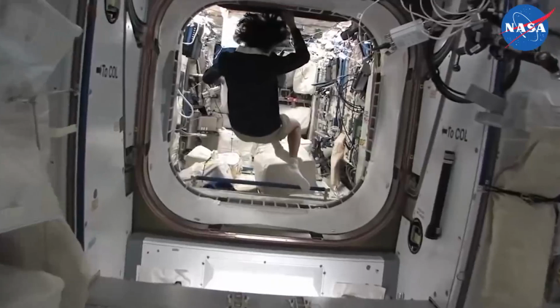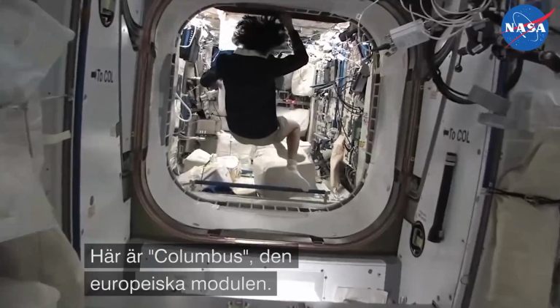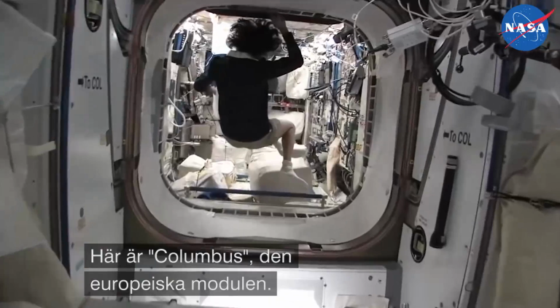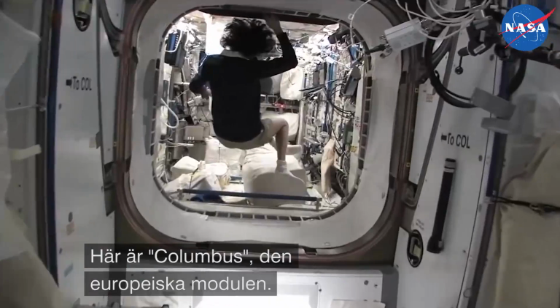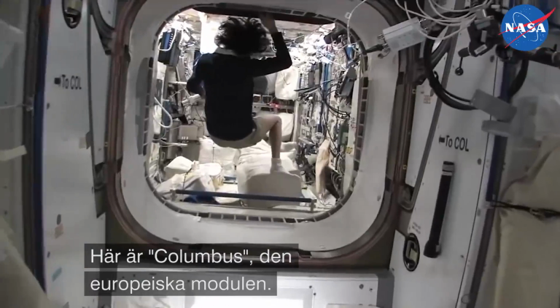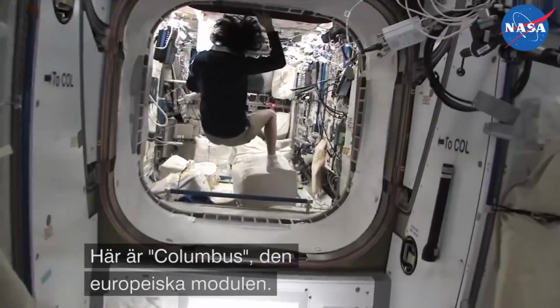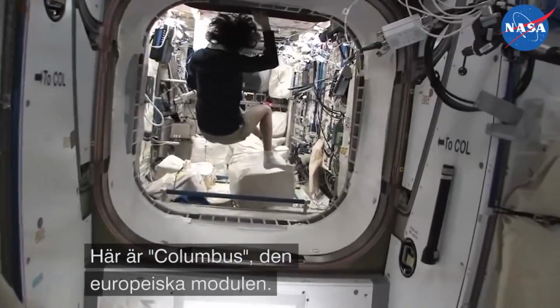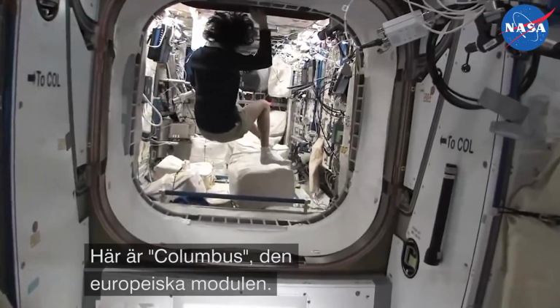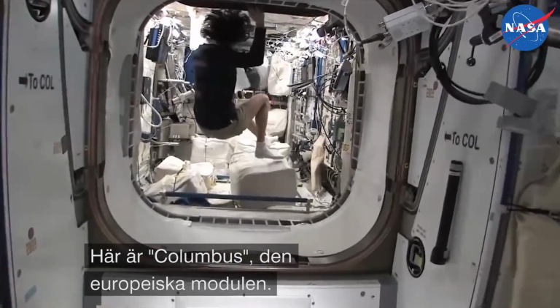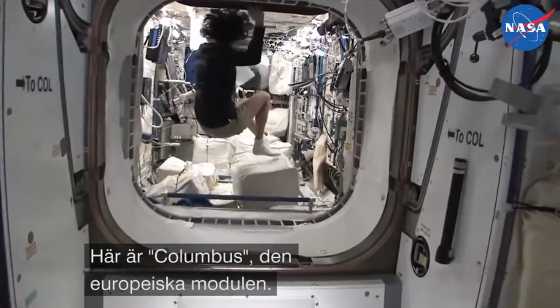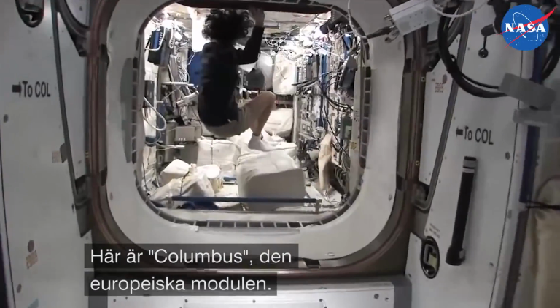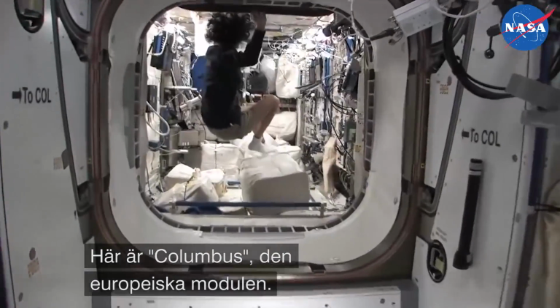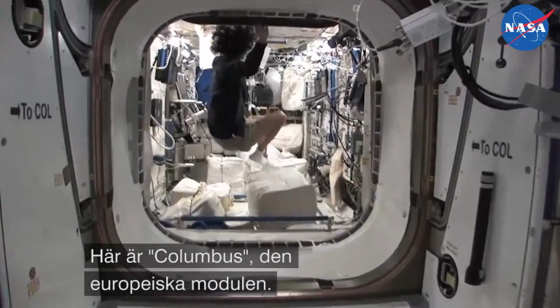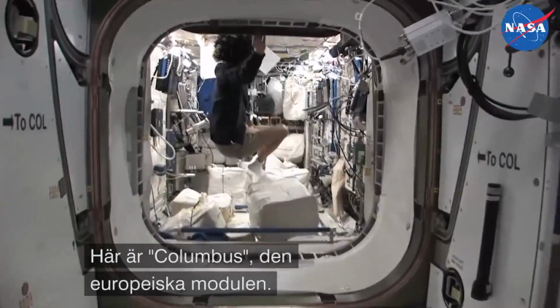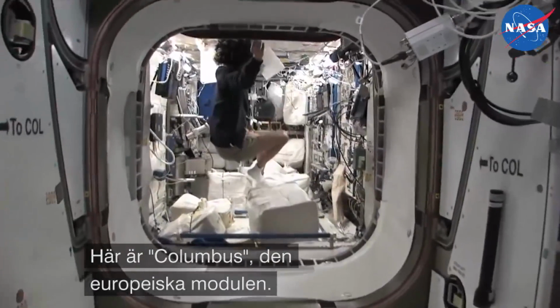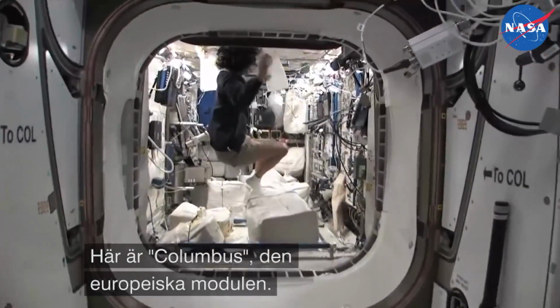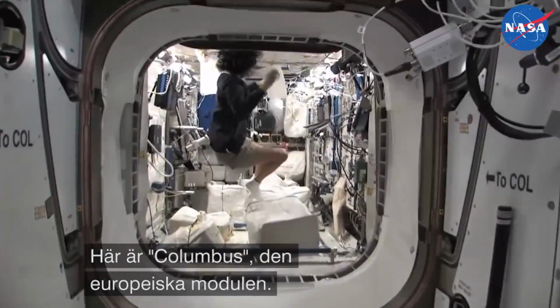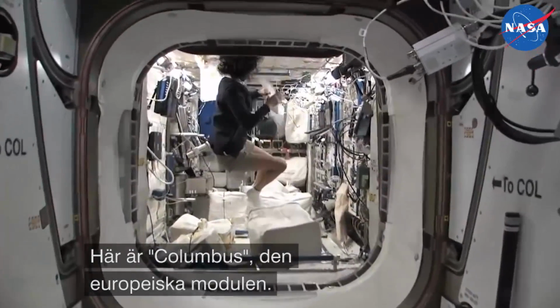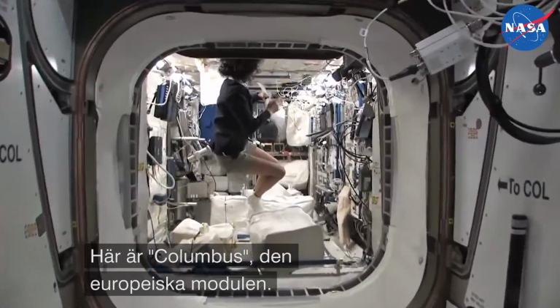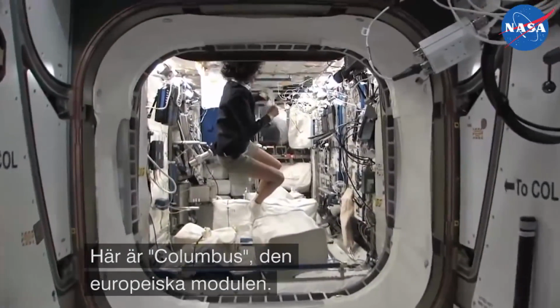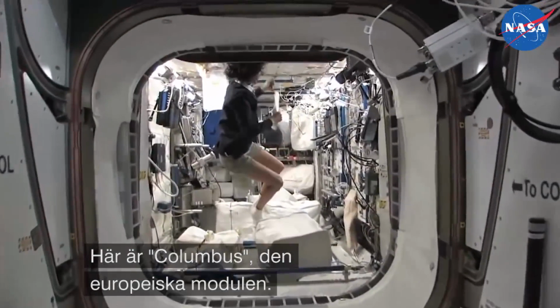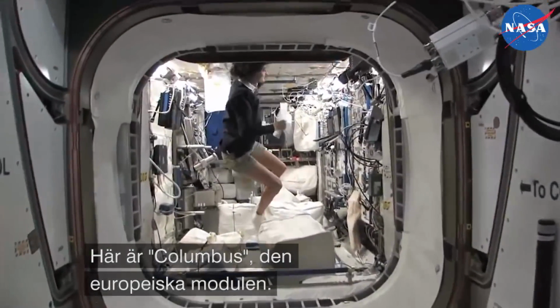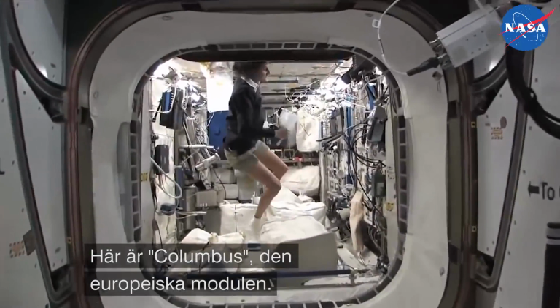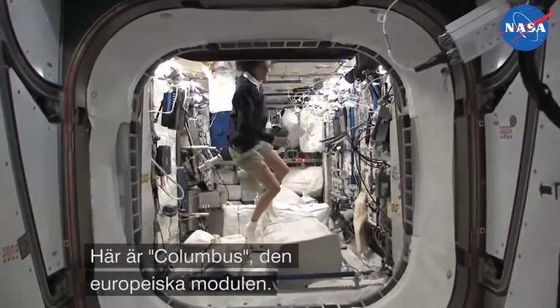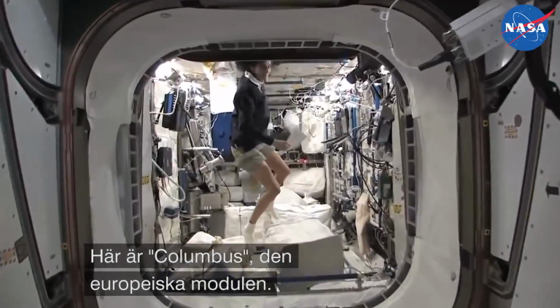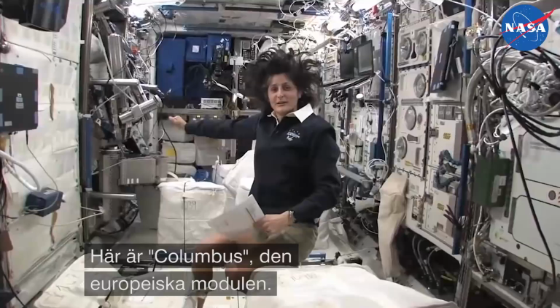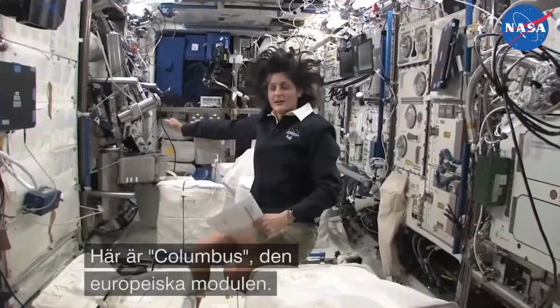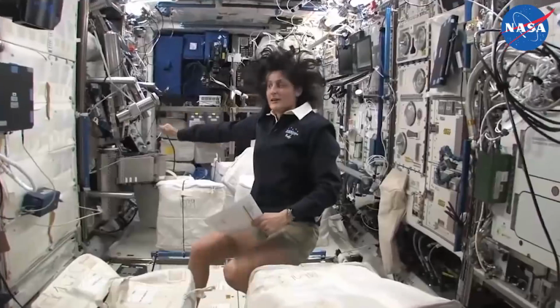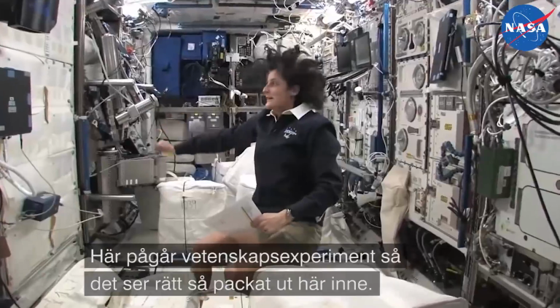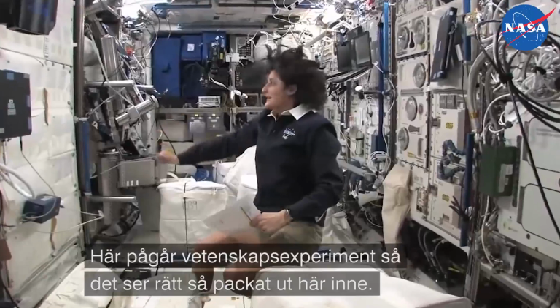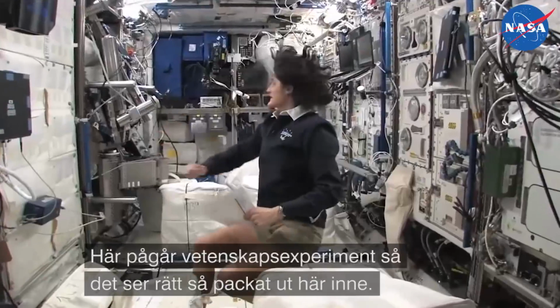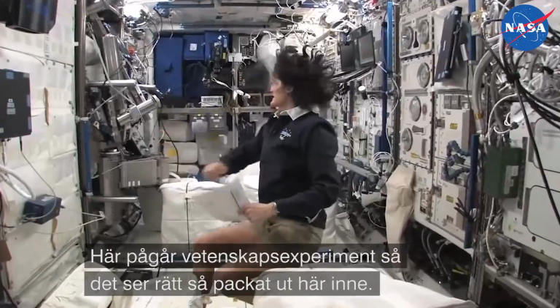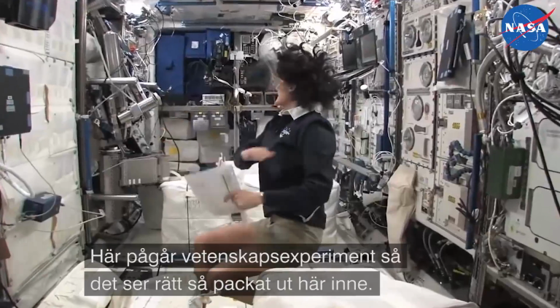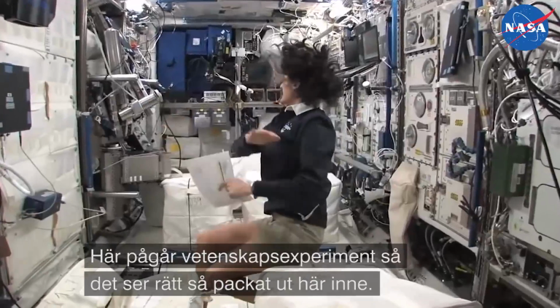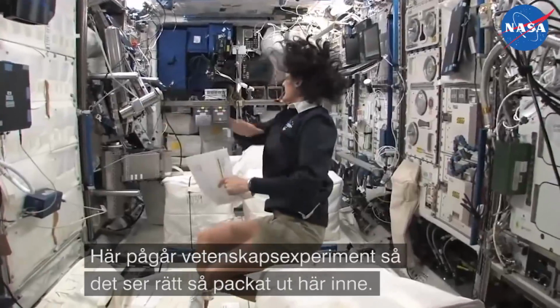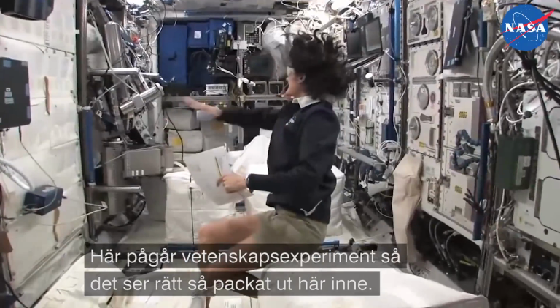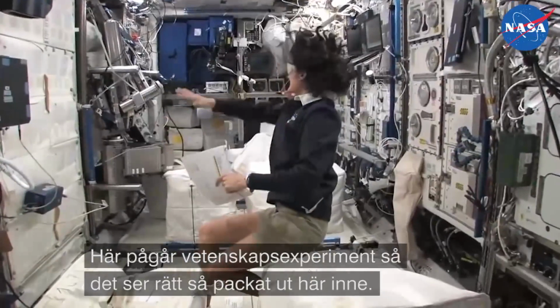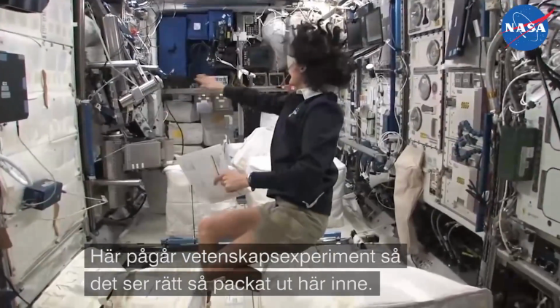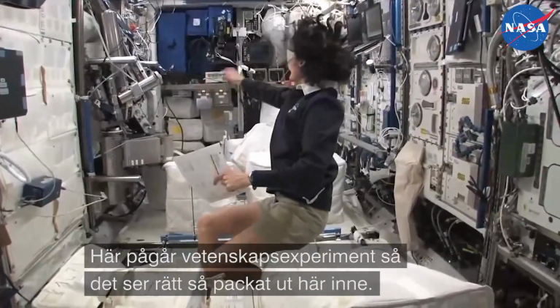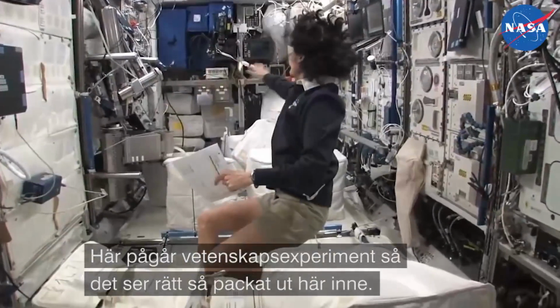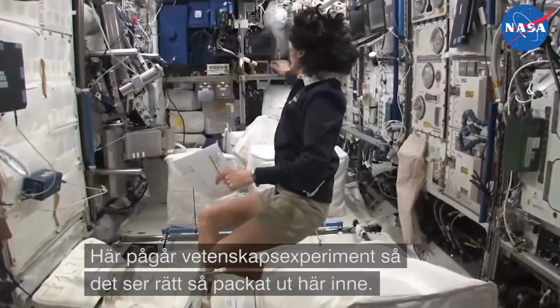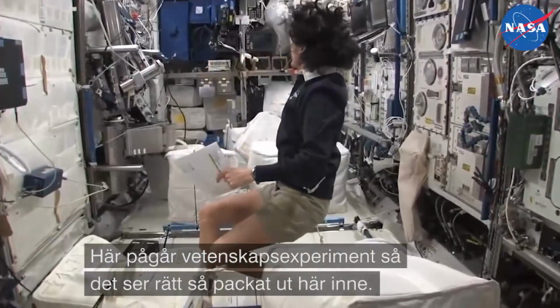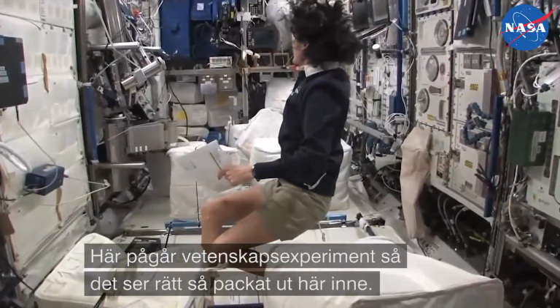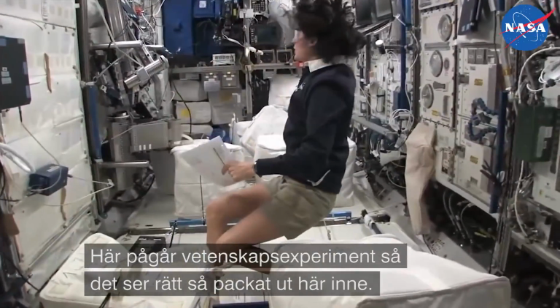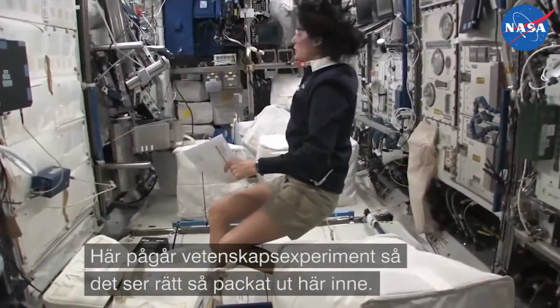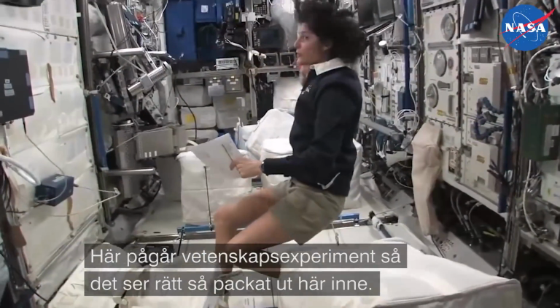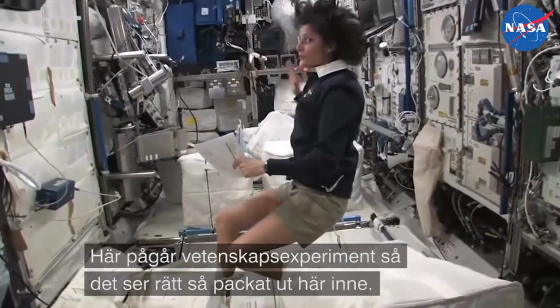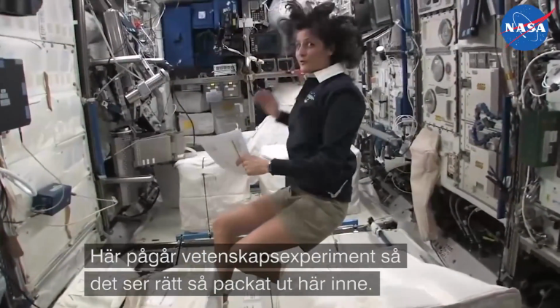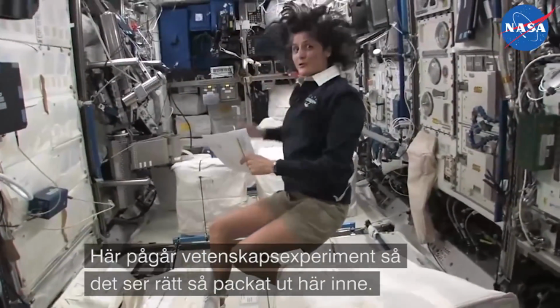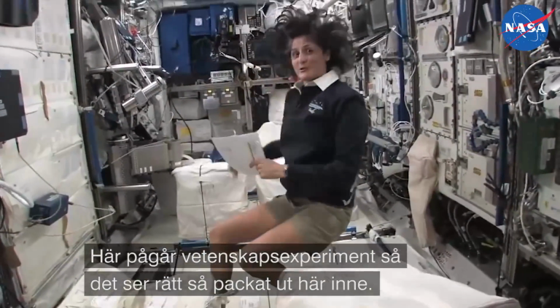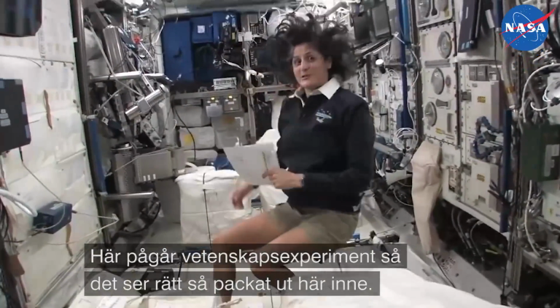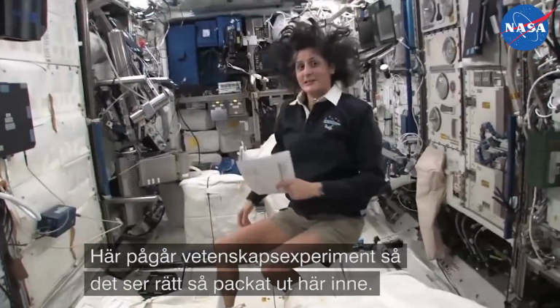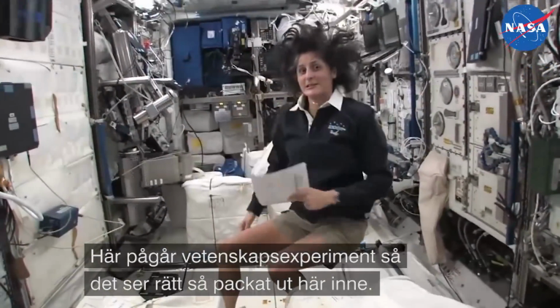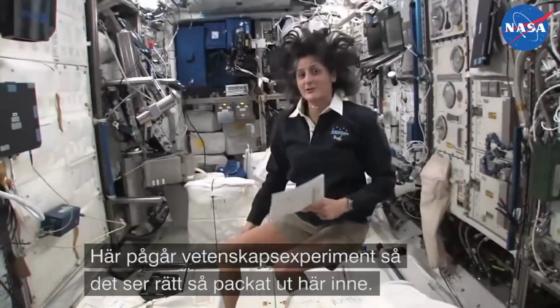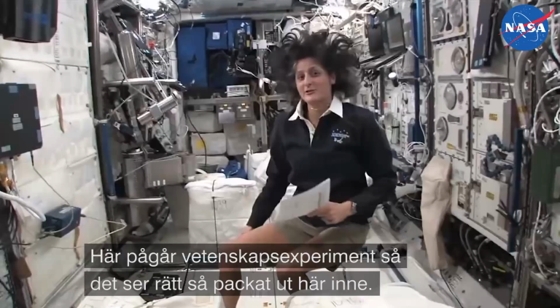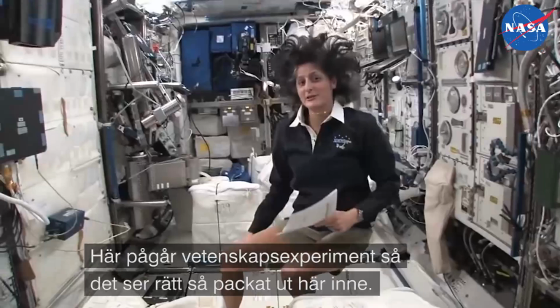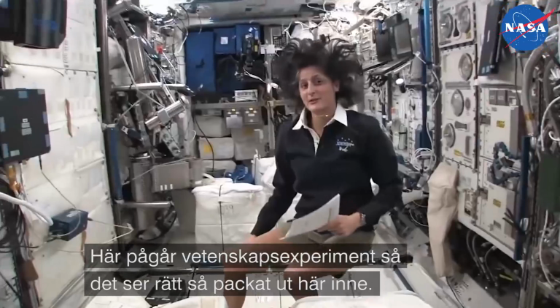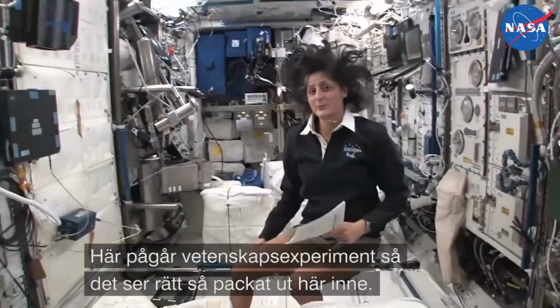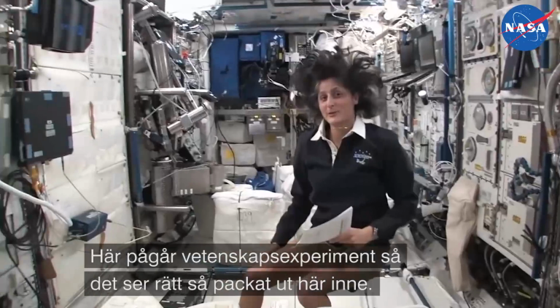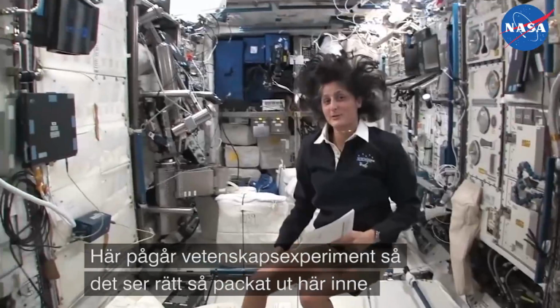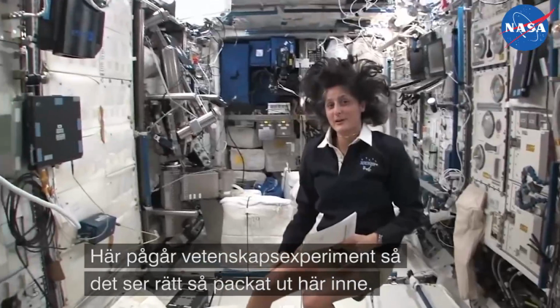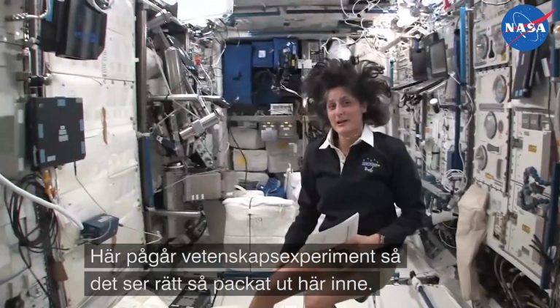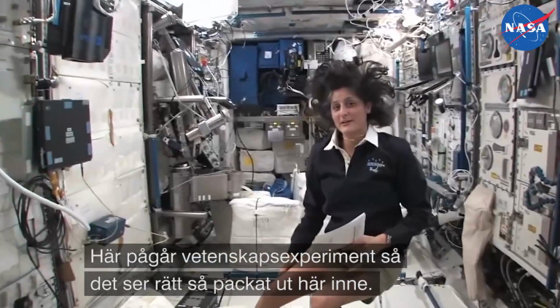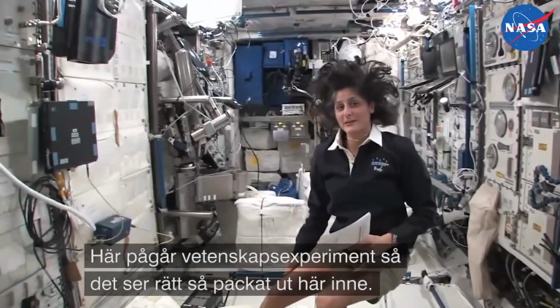This is Columbus, the European module. It has science experiments all over. You can see it looks a little bit crowded.